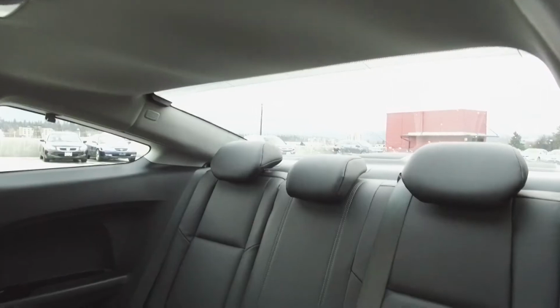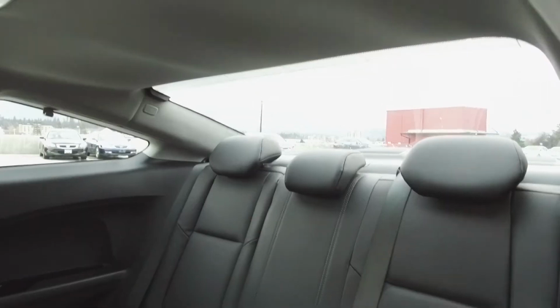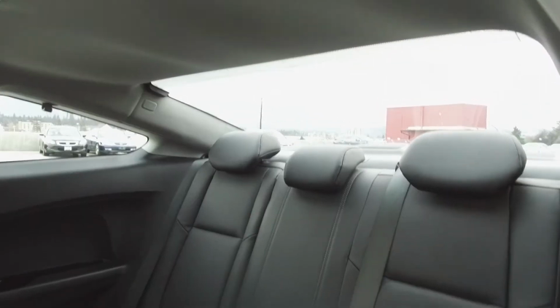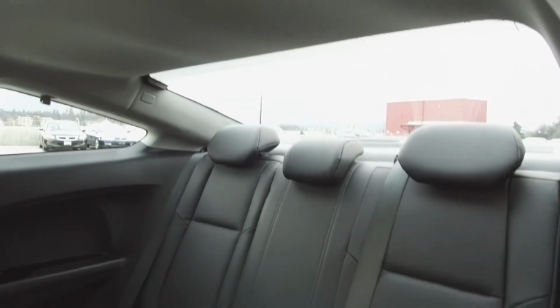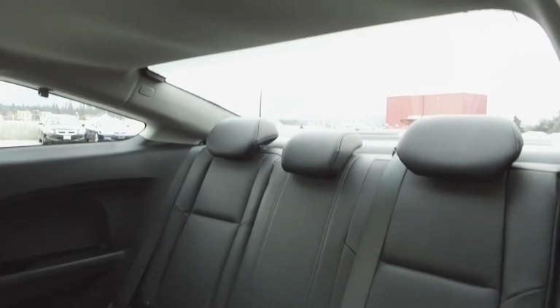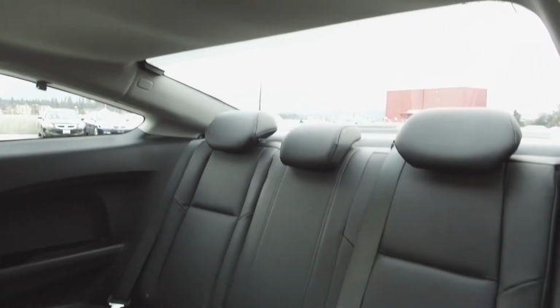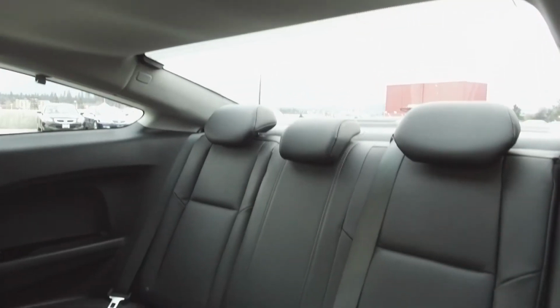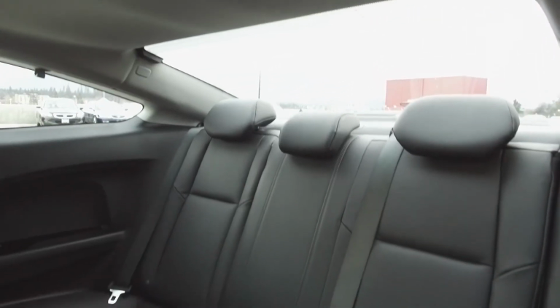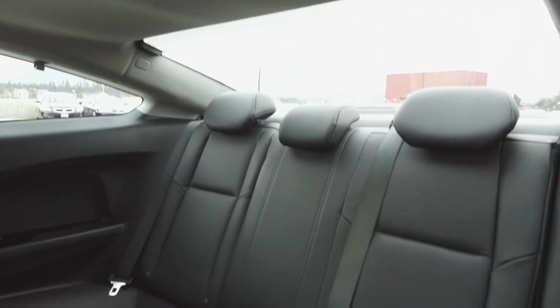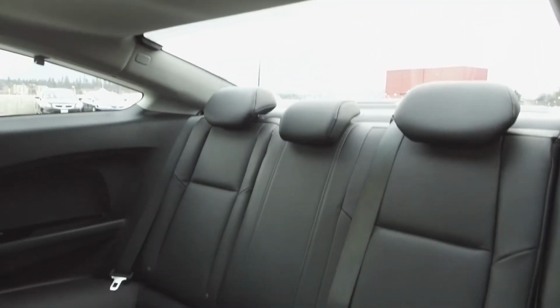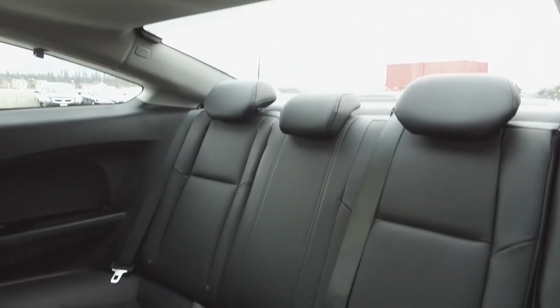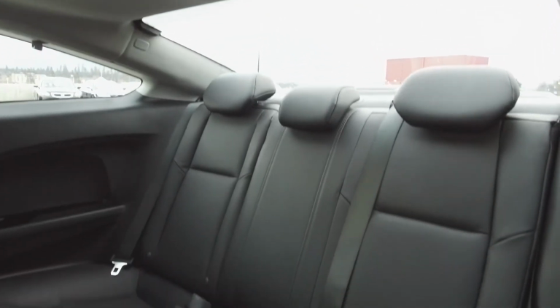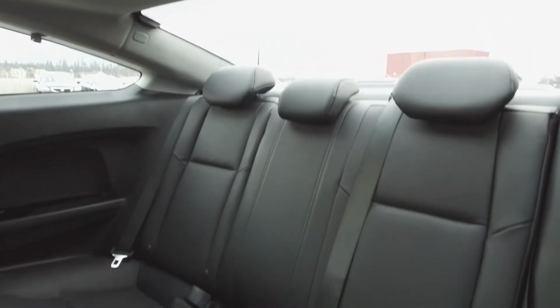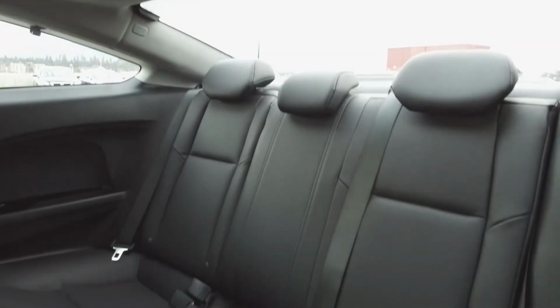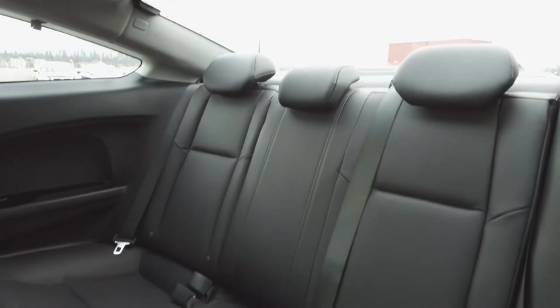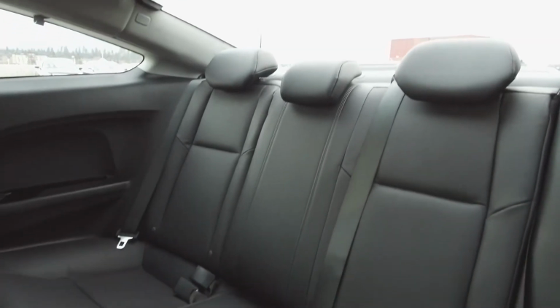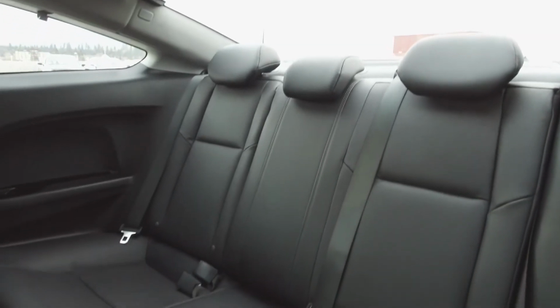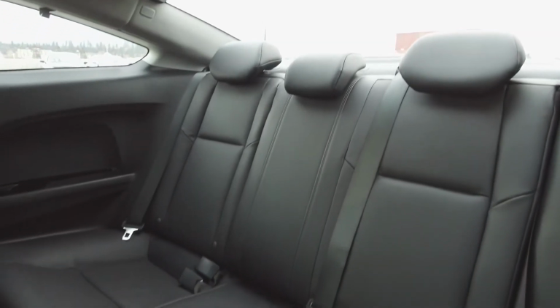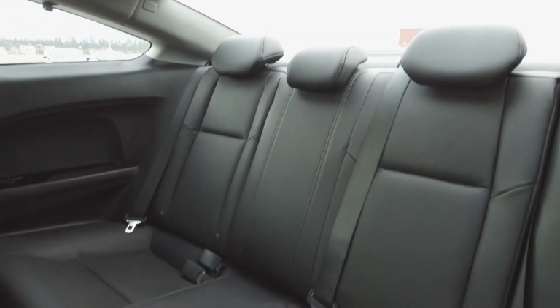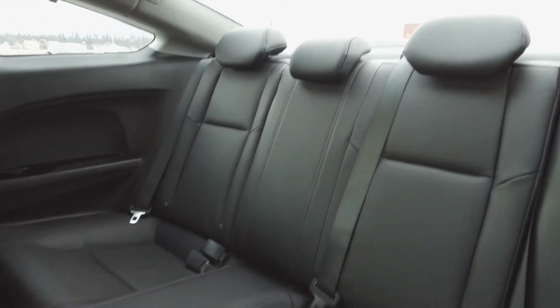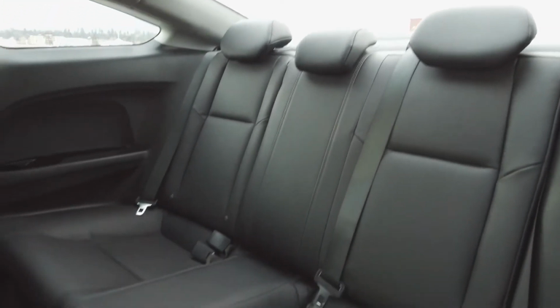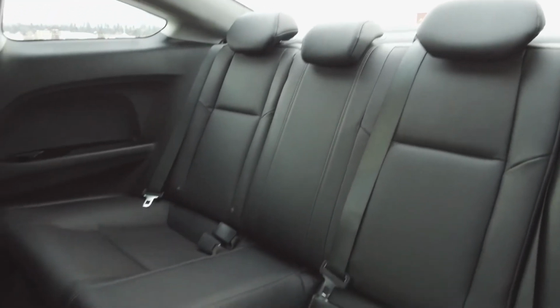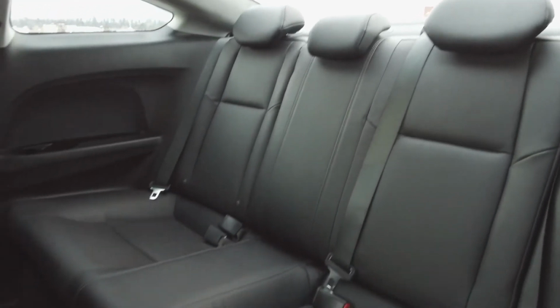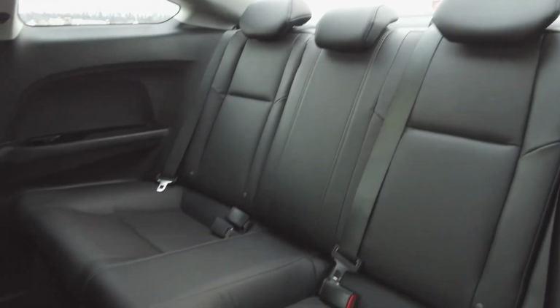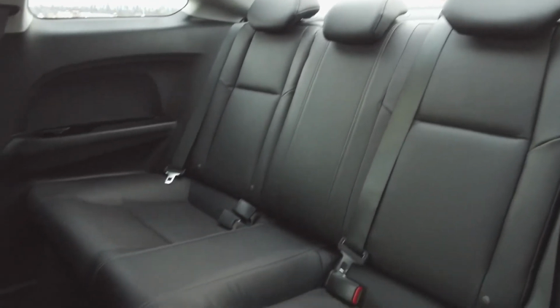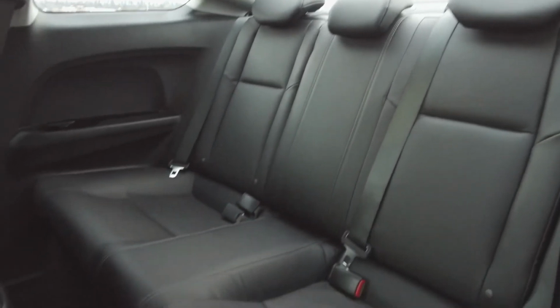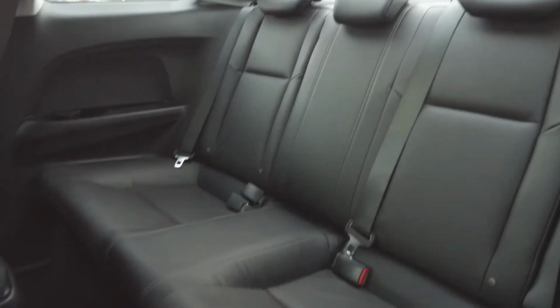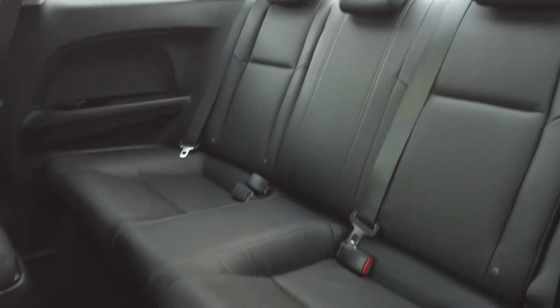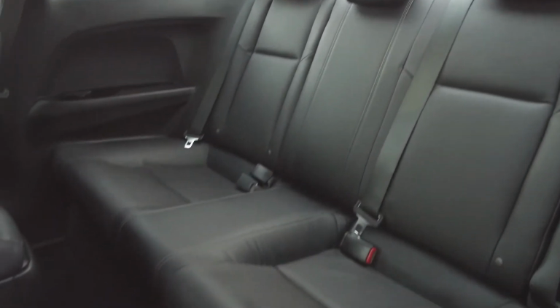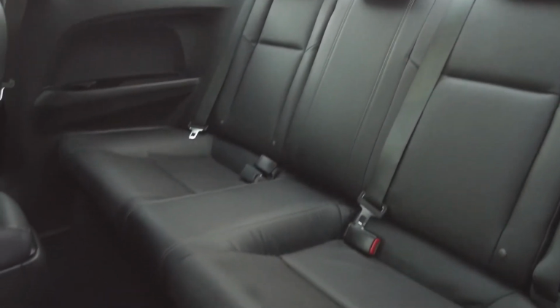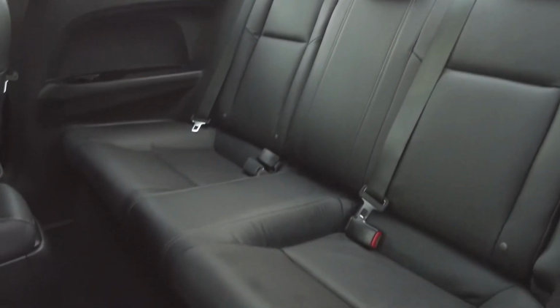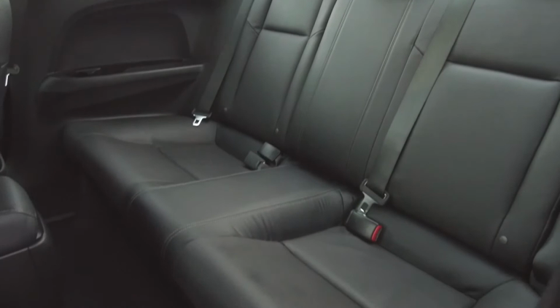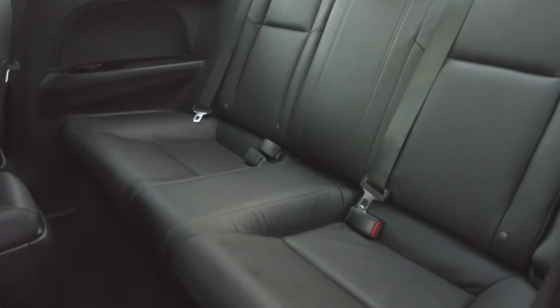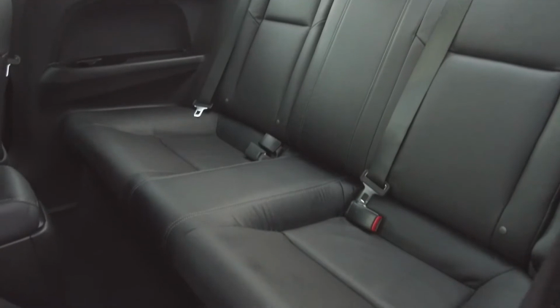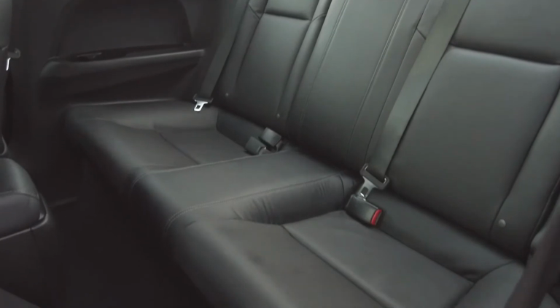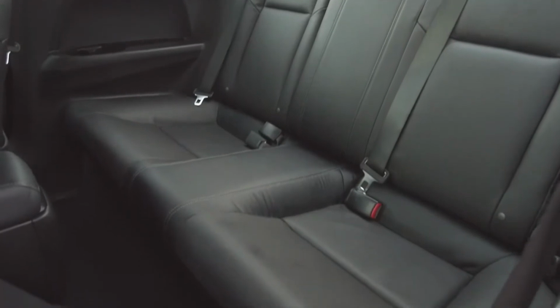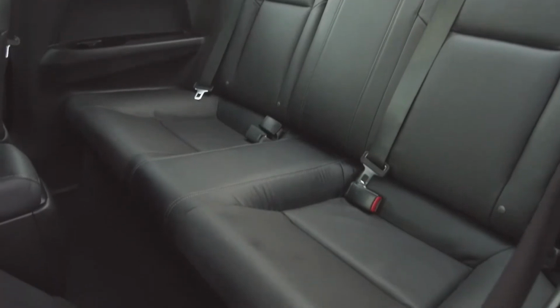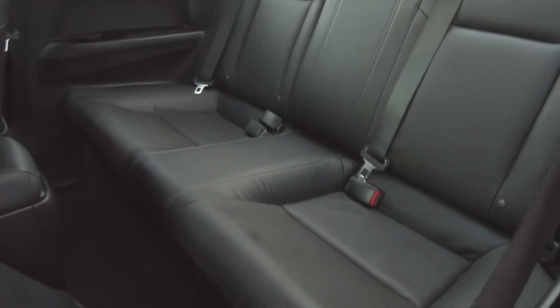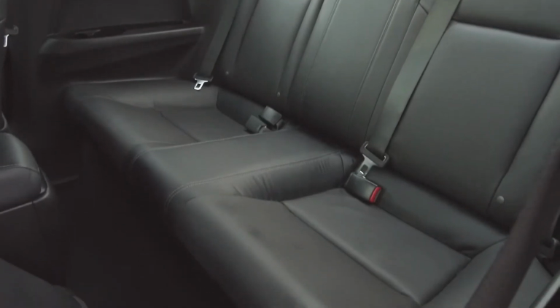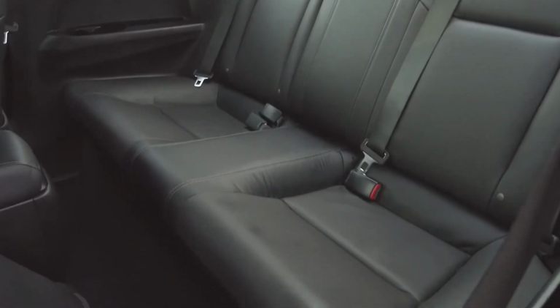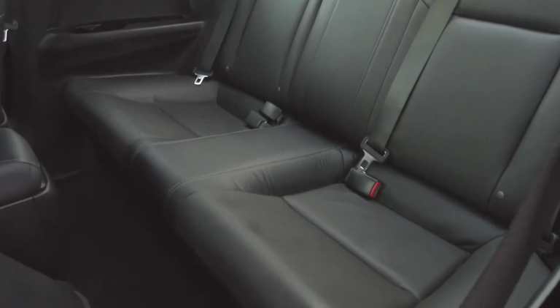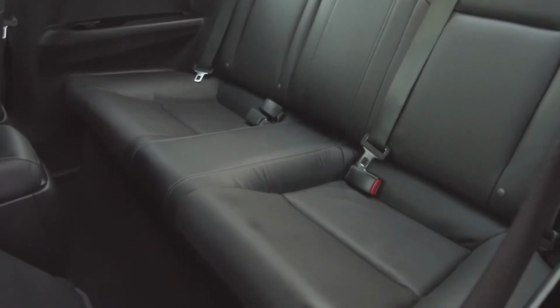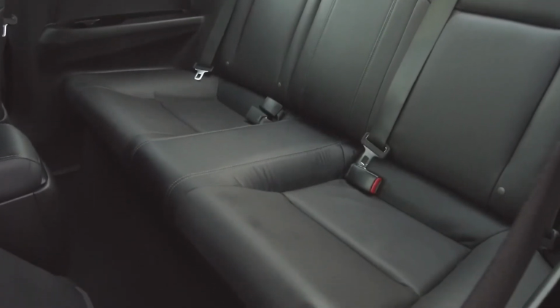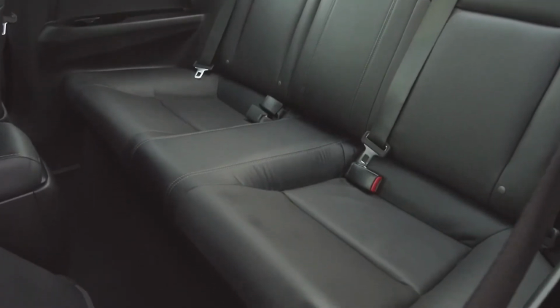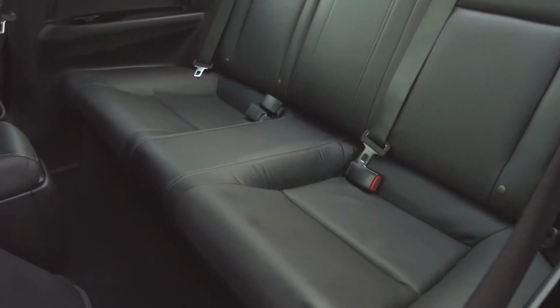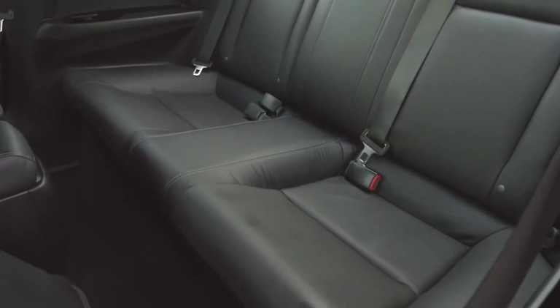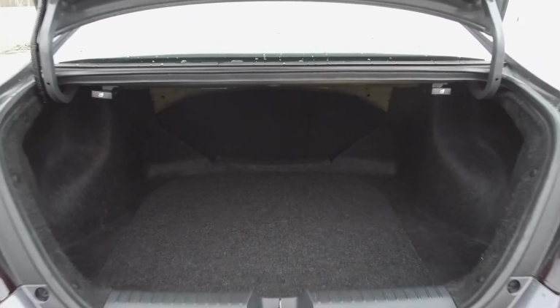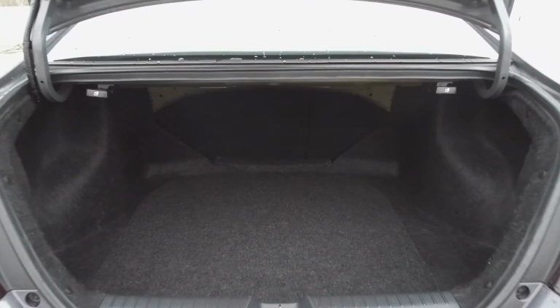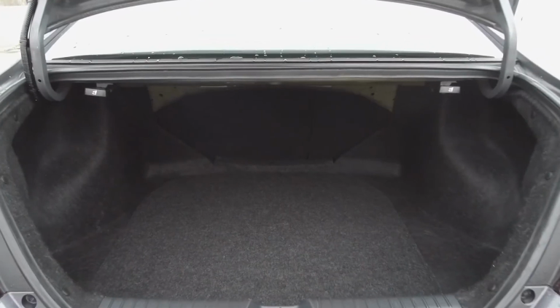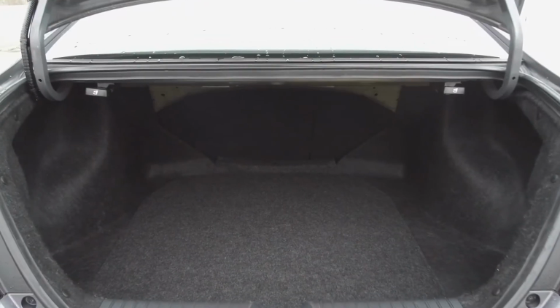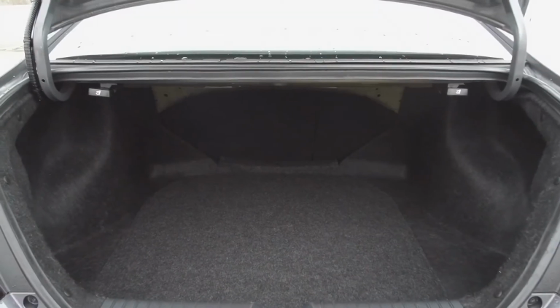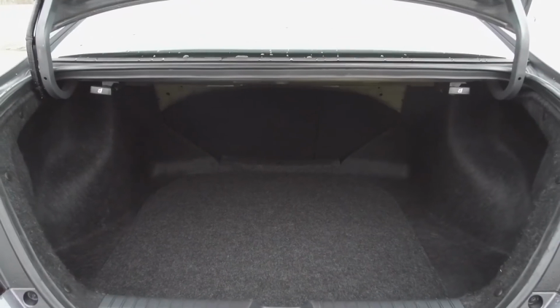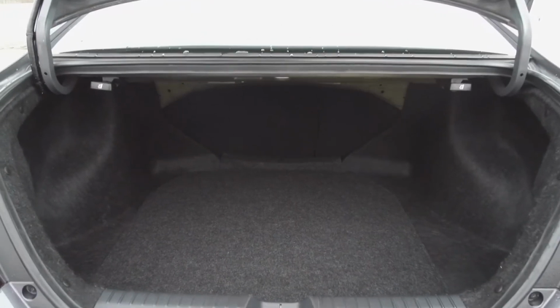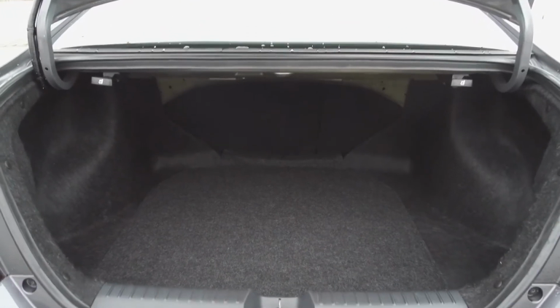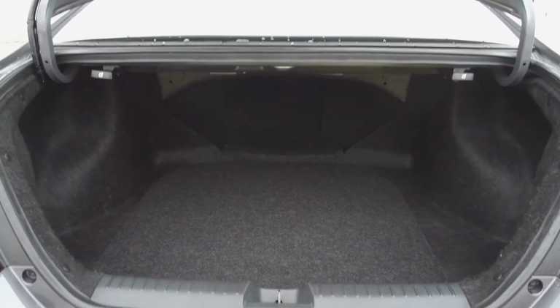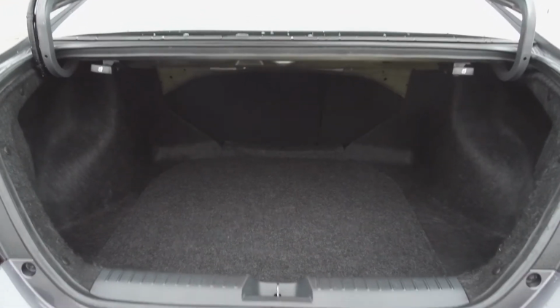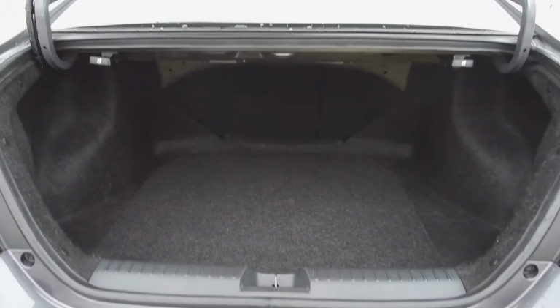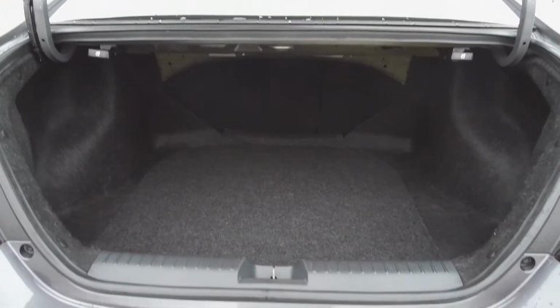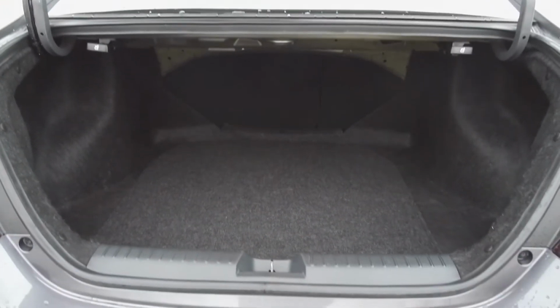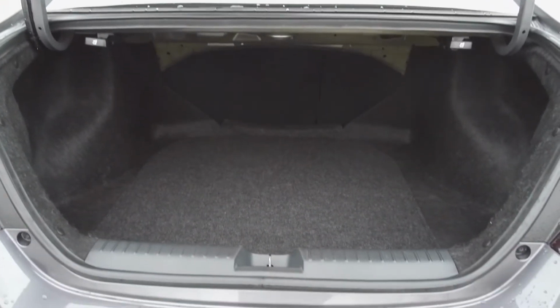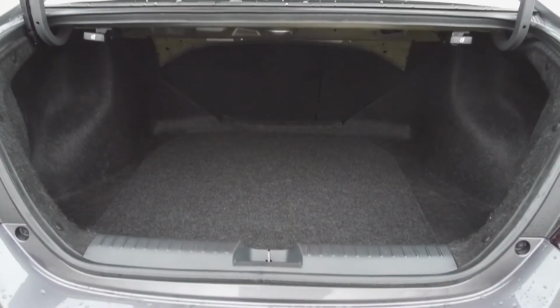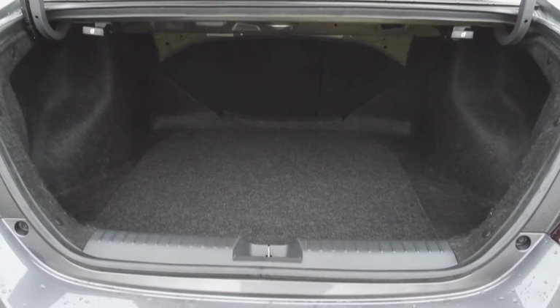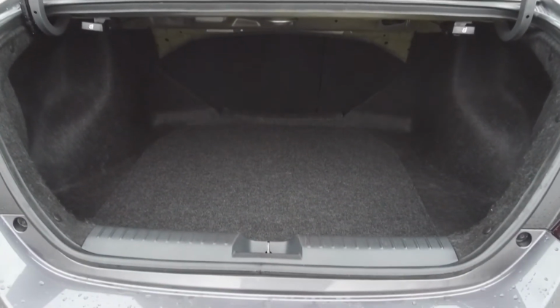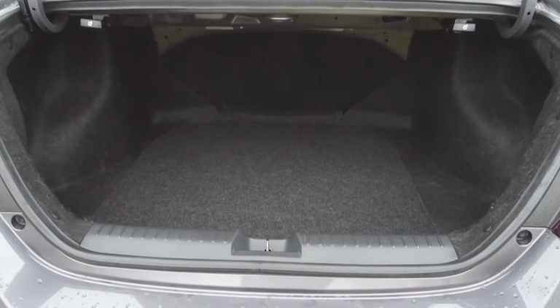Looking in the back, we've got seating for three, and these seats fold down for extra storage space. In the very back, we've got a spacious trunk.